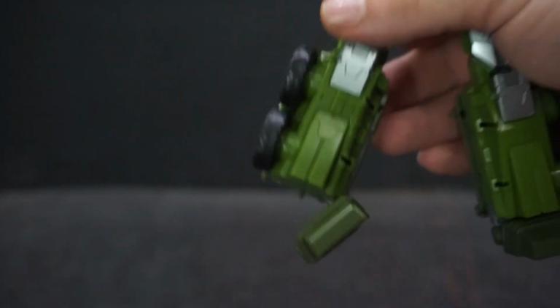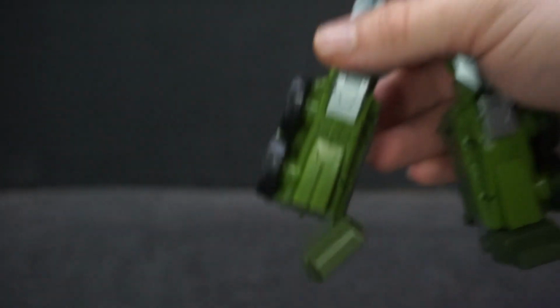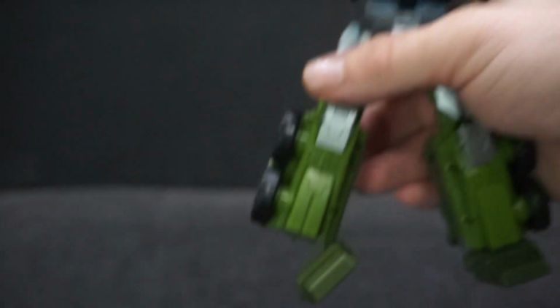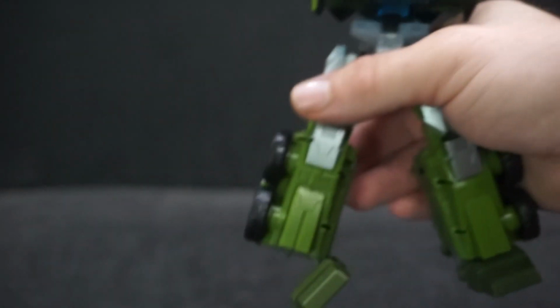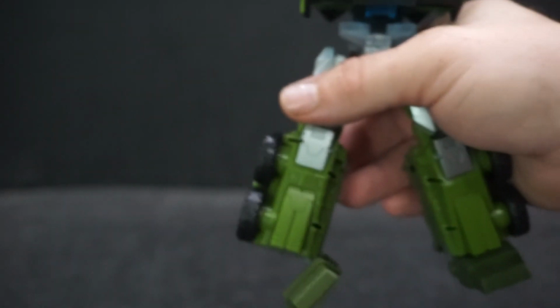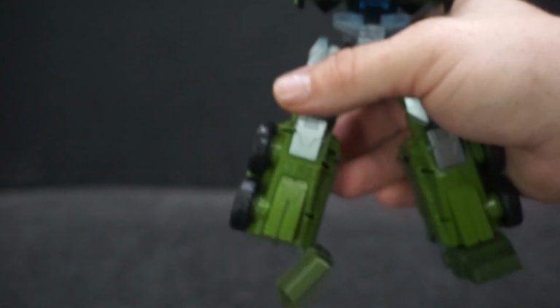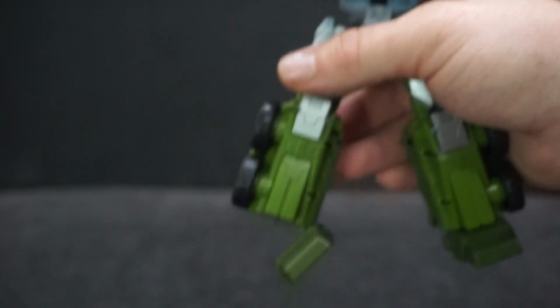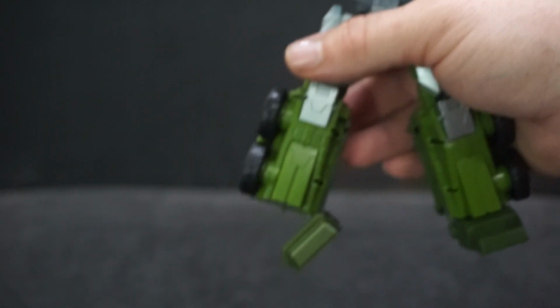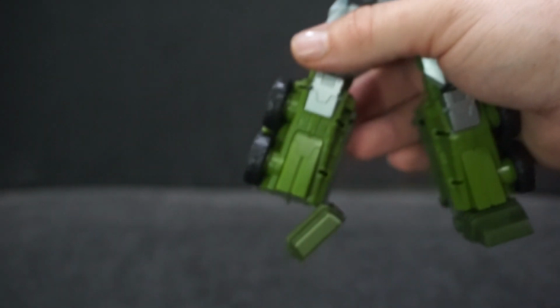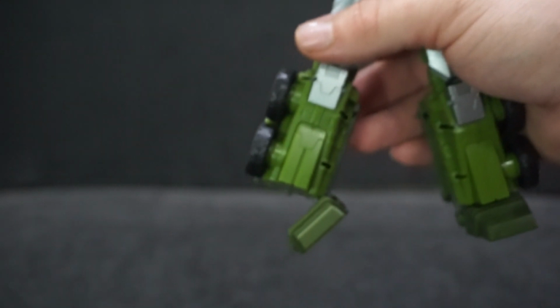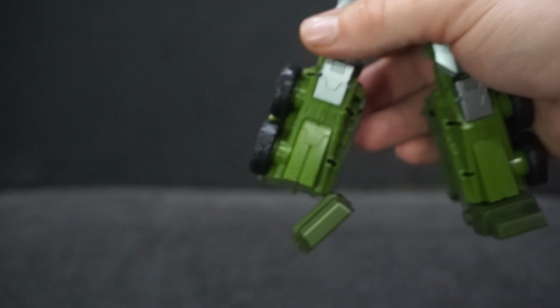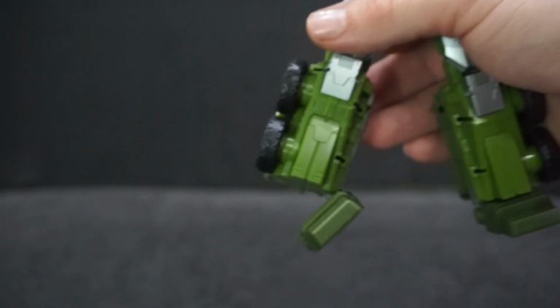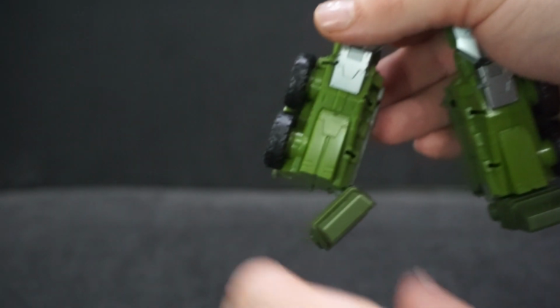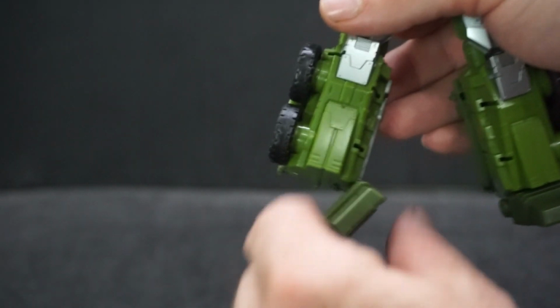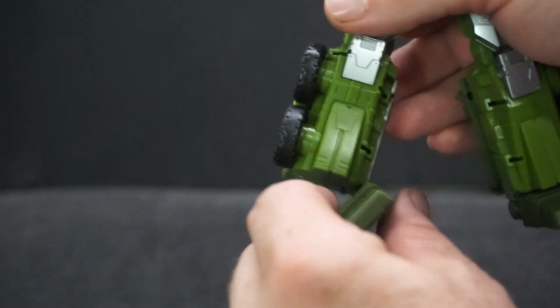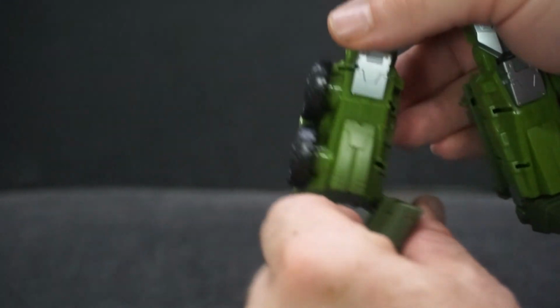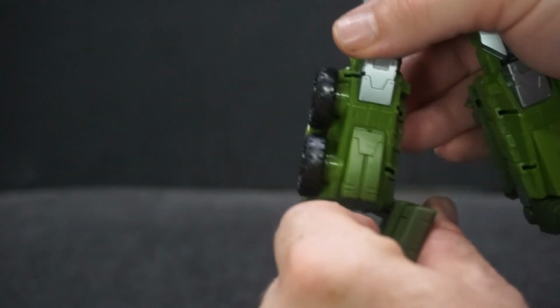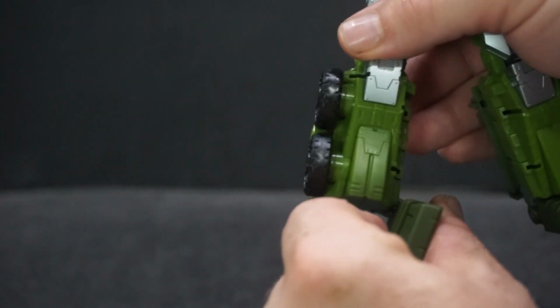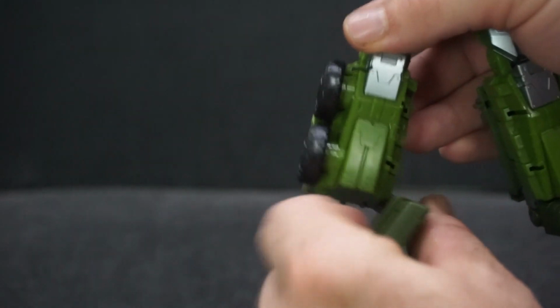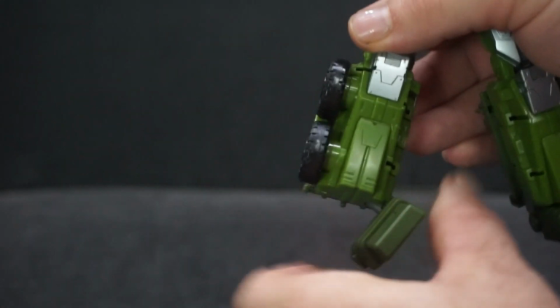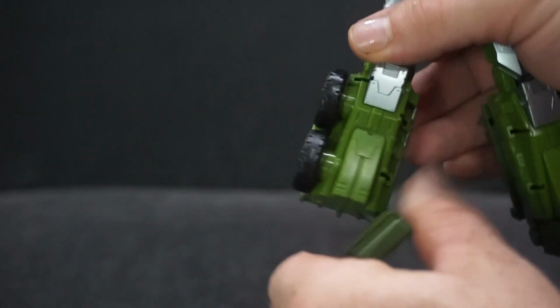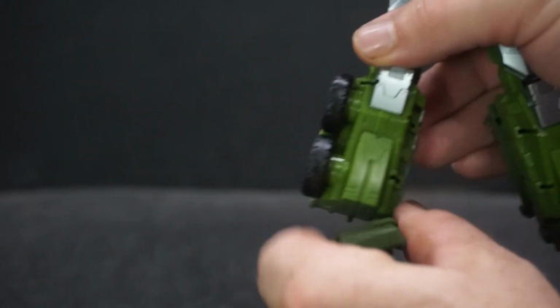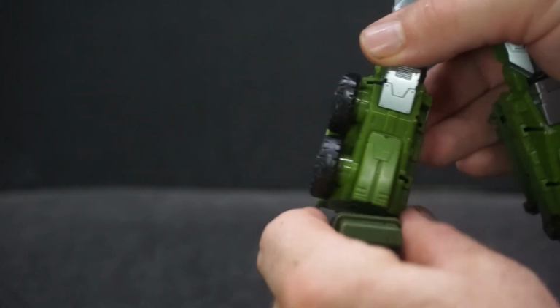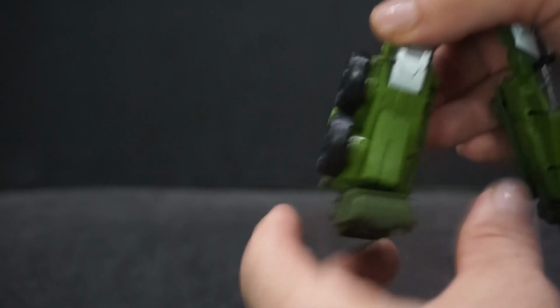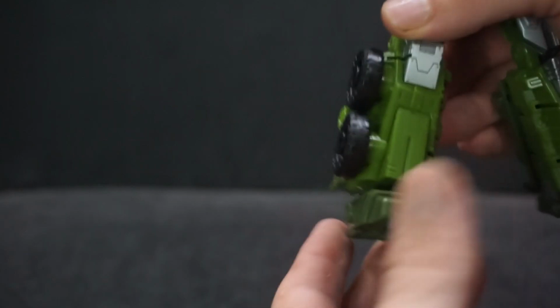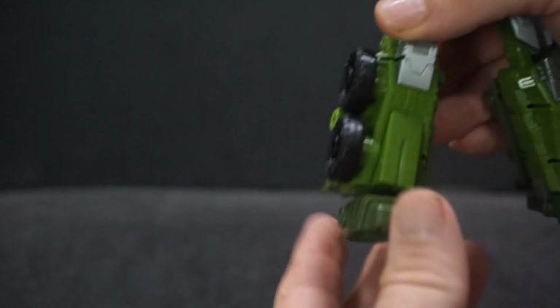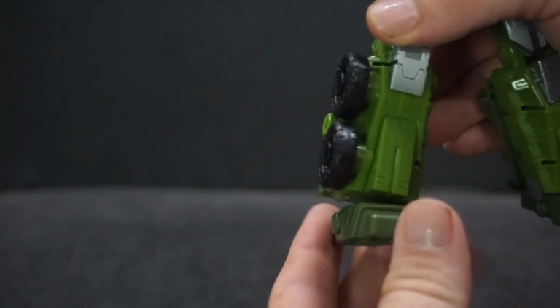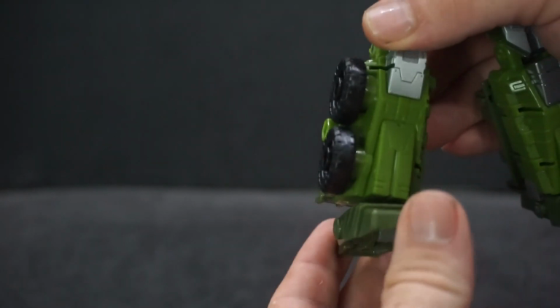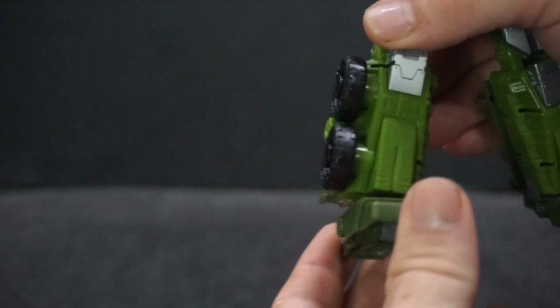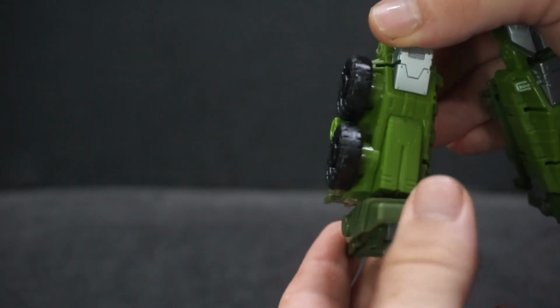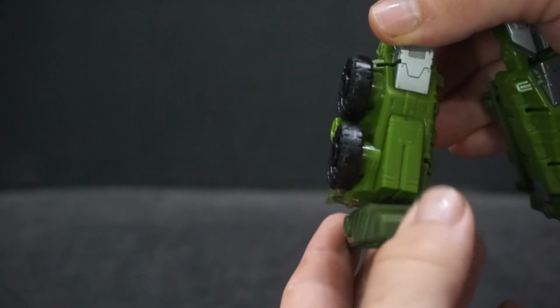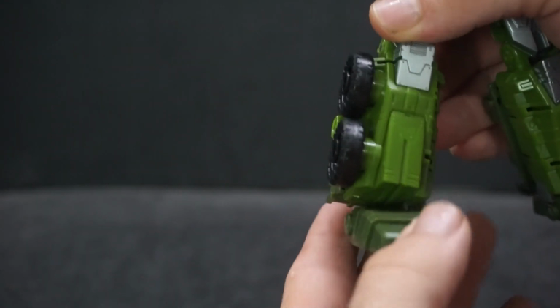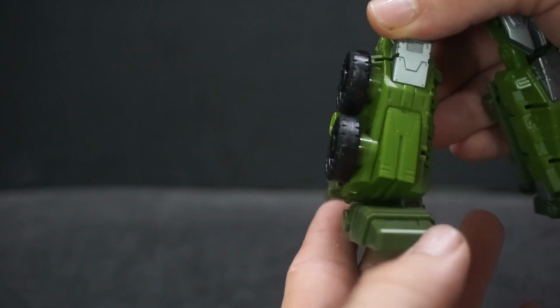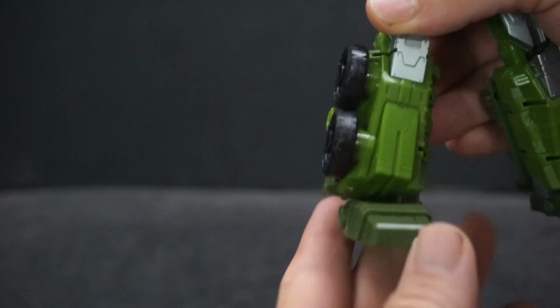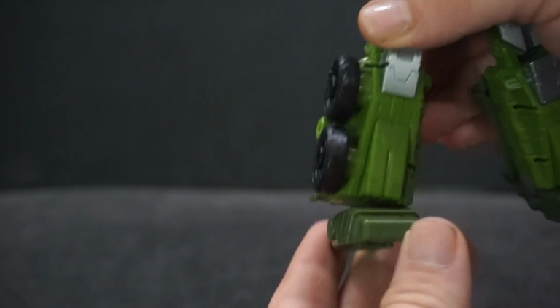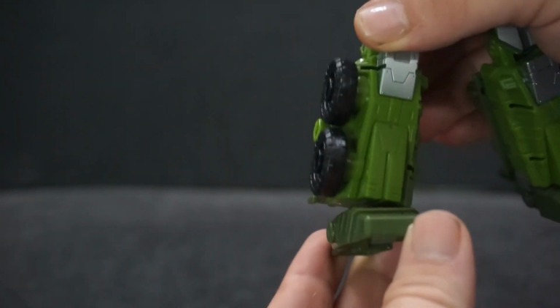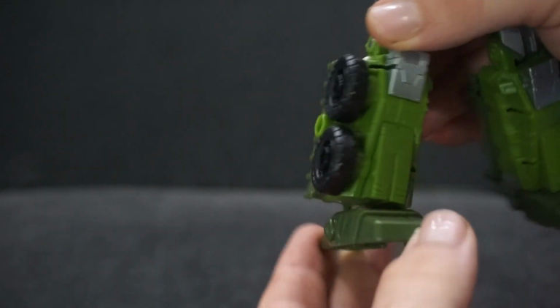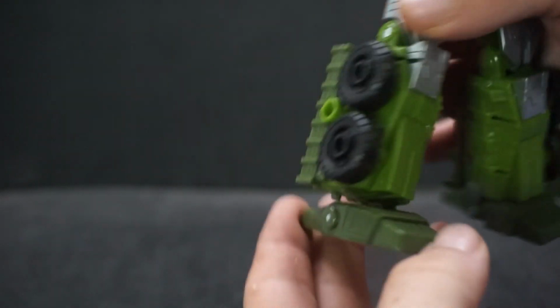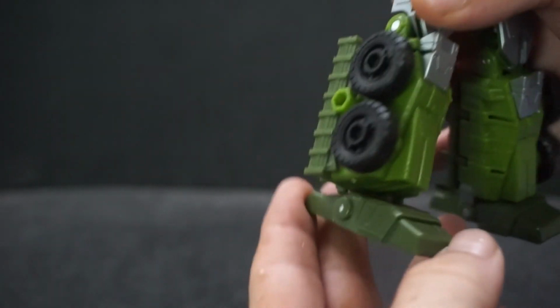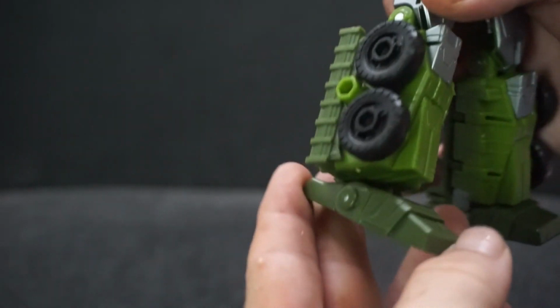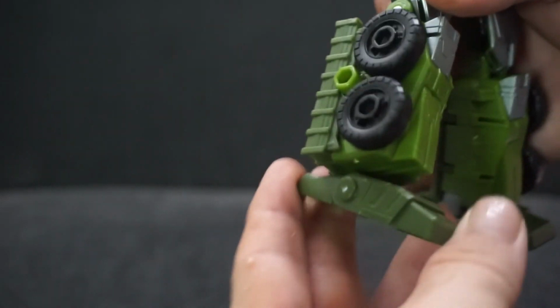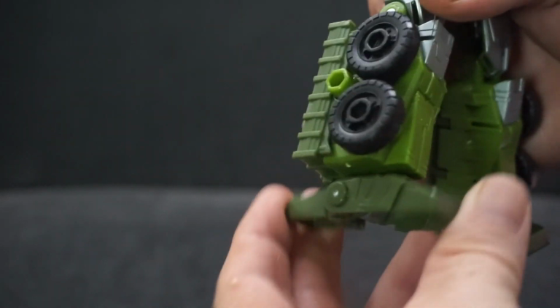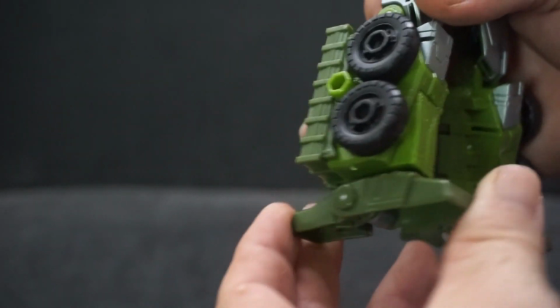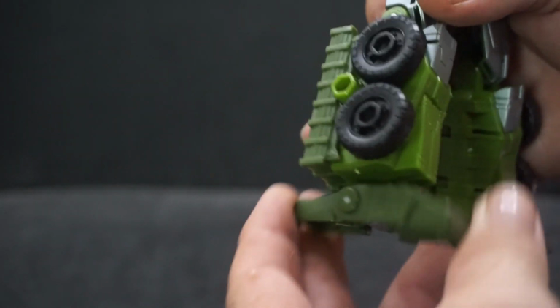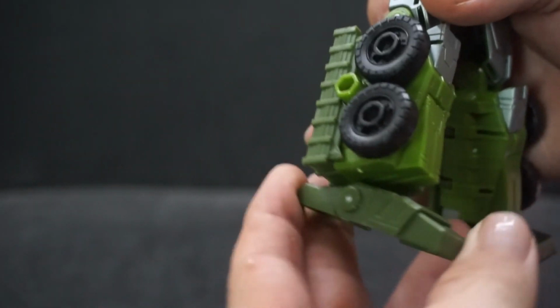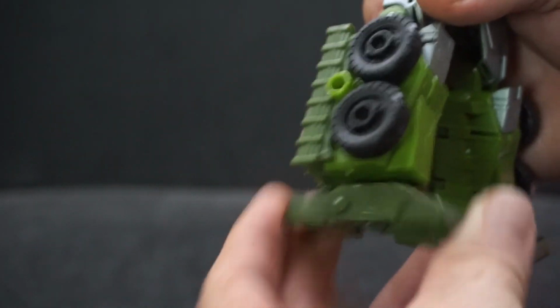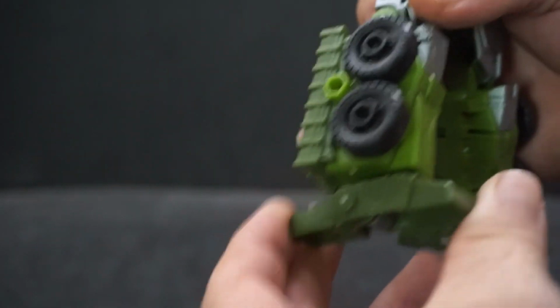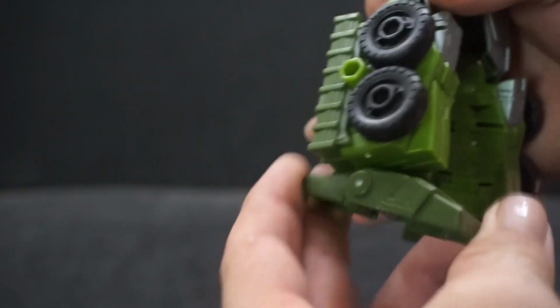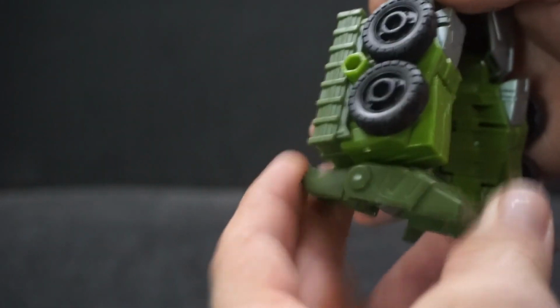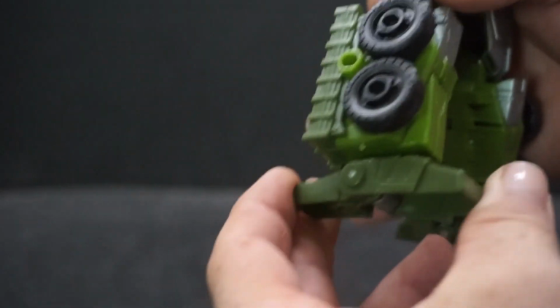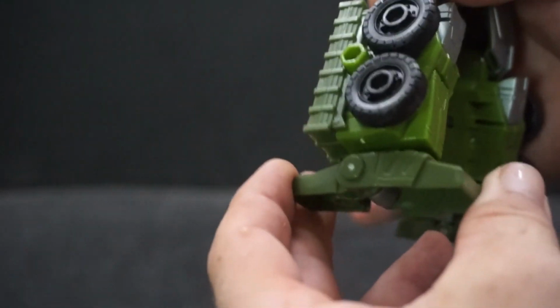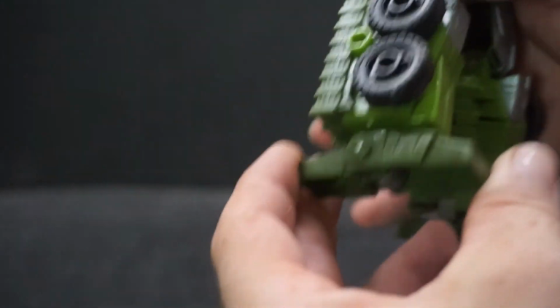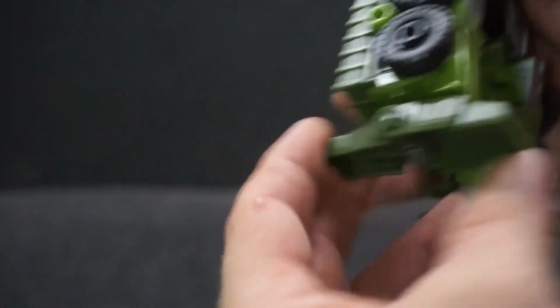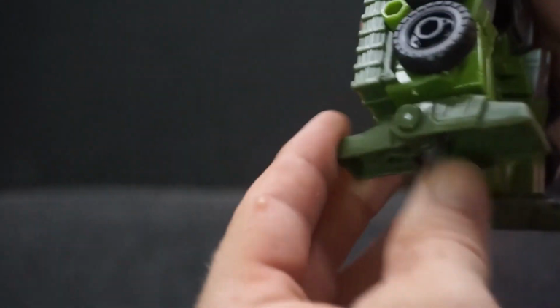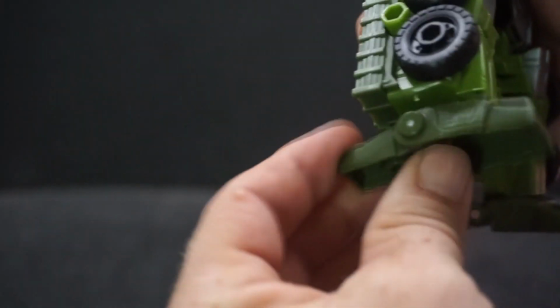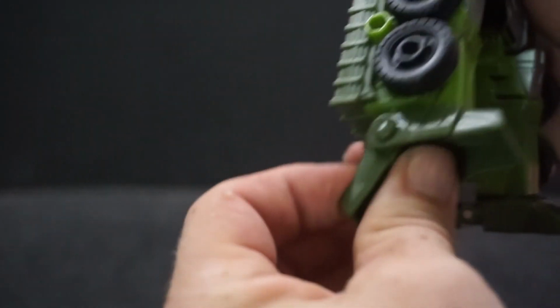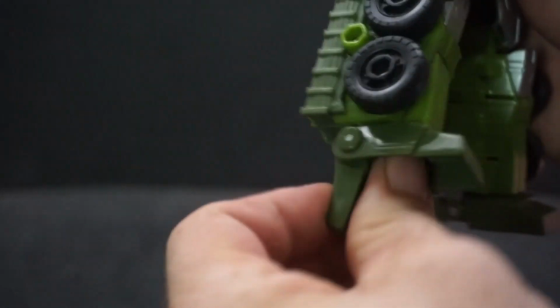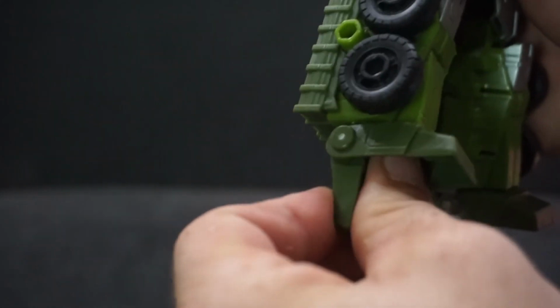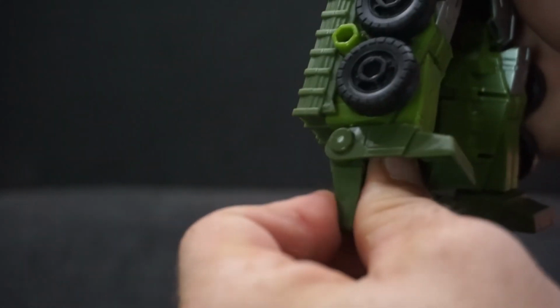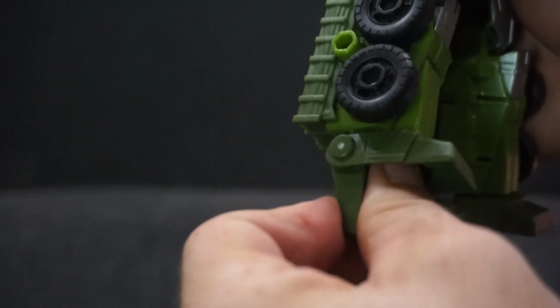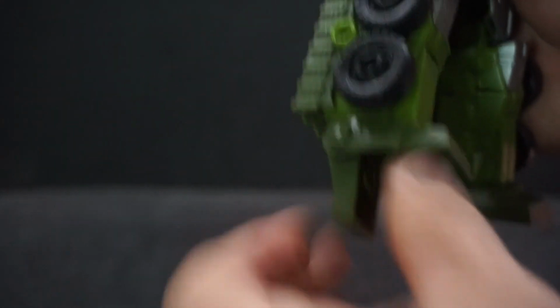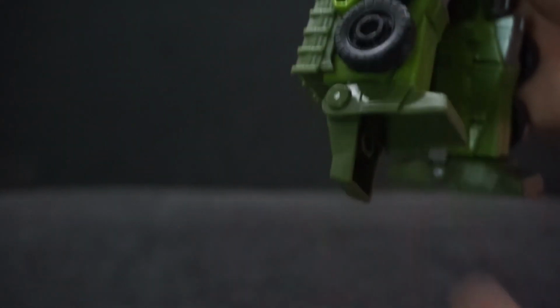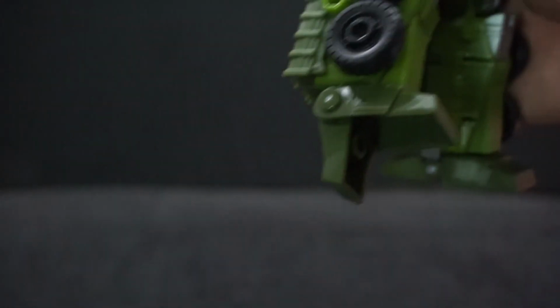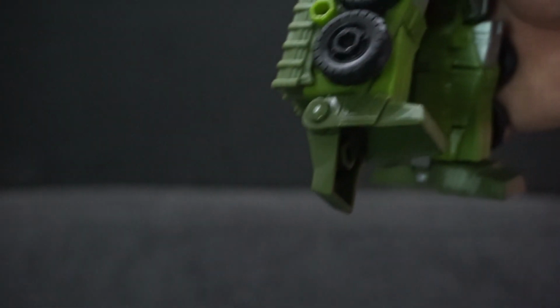The feet can go inward and they can go forward and back. The heel can also tilt down.